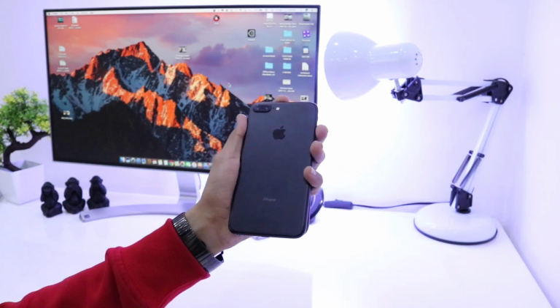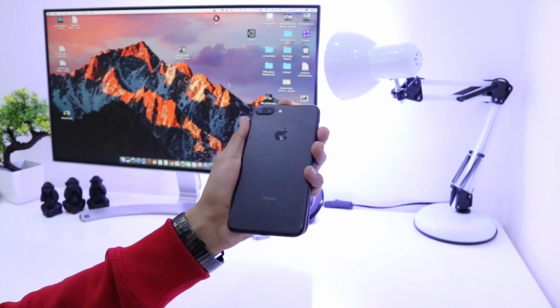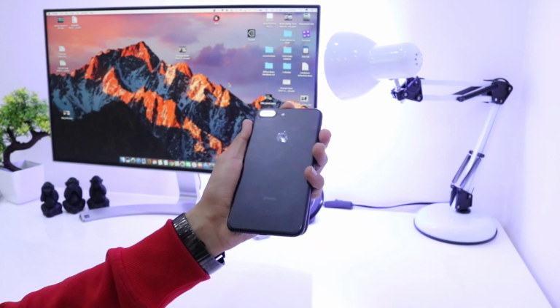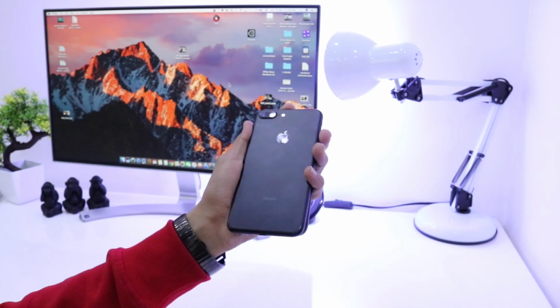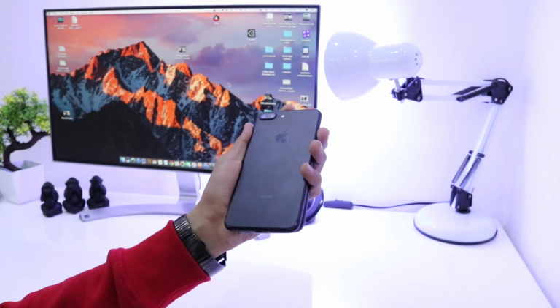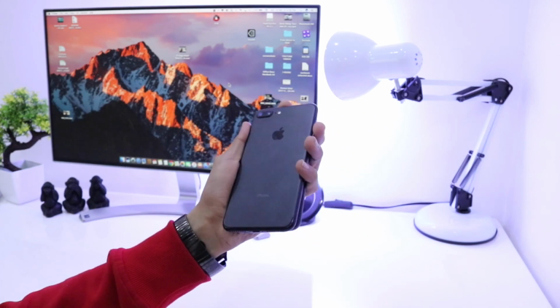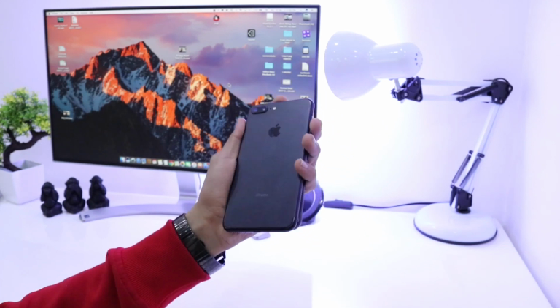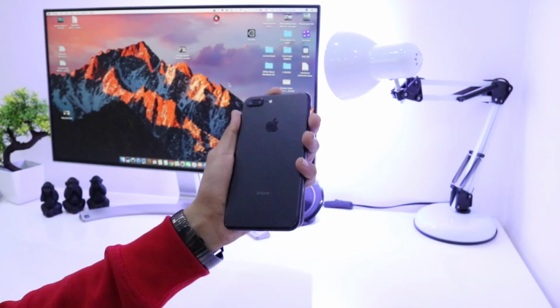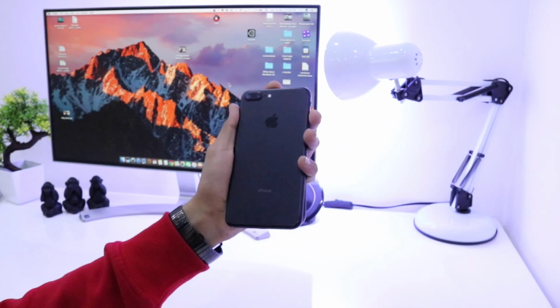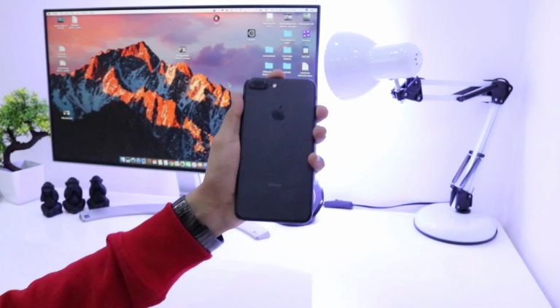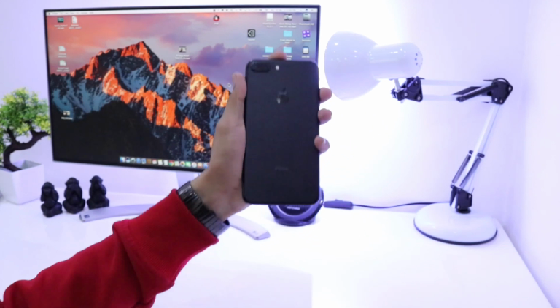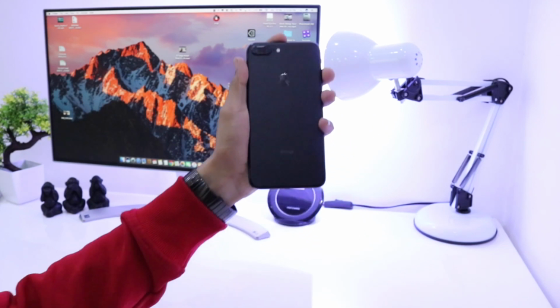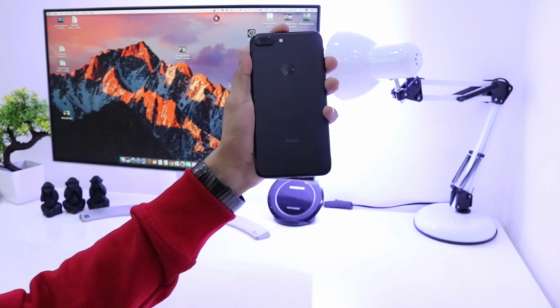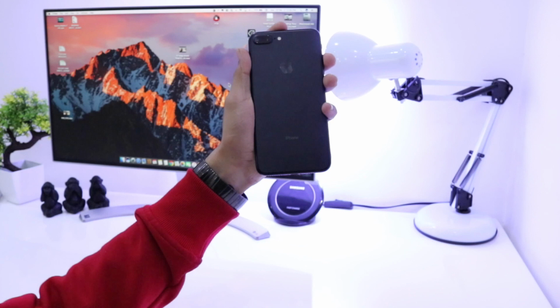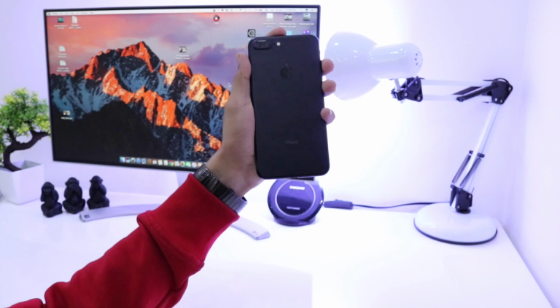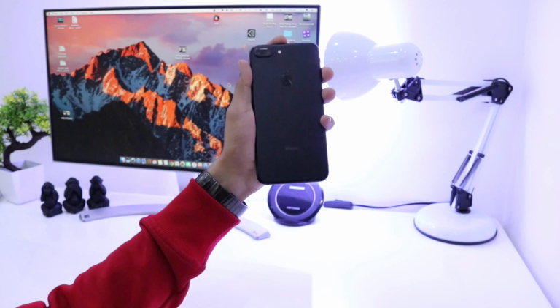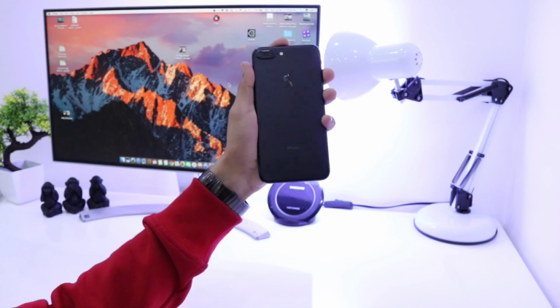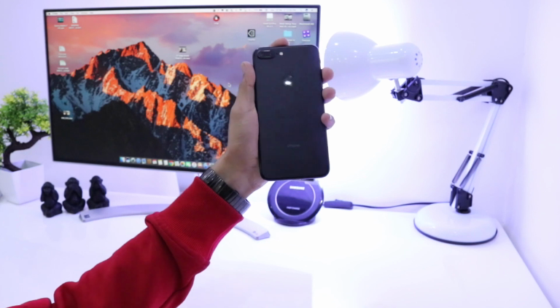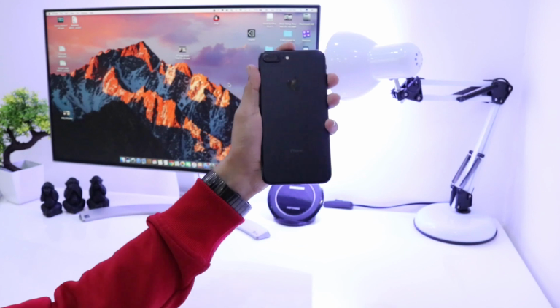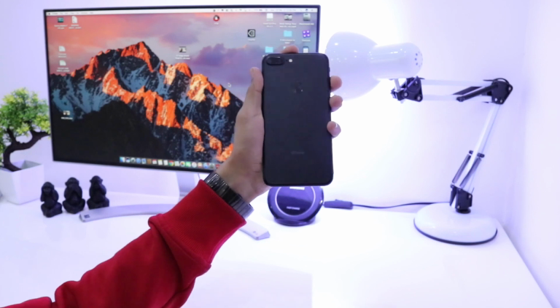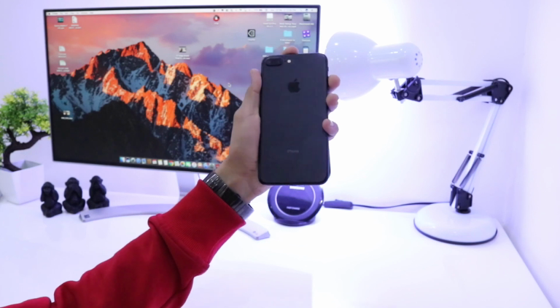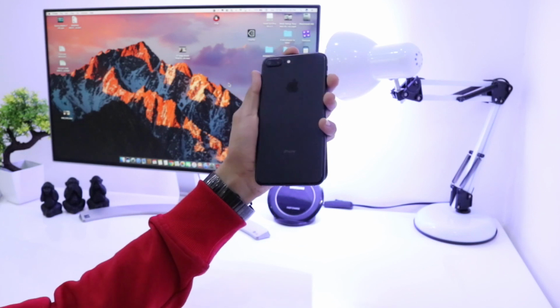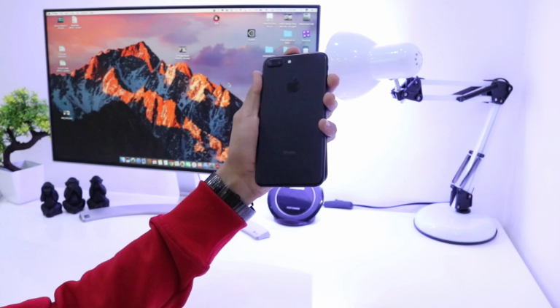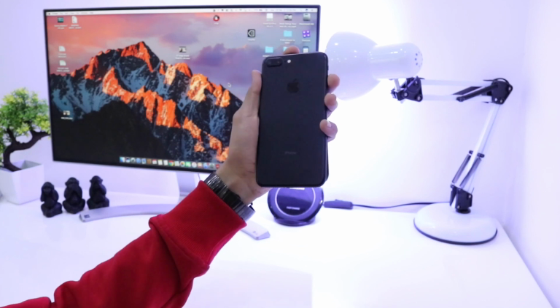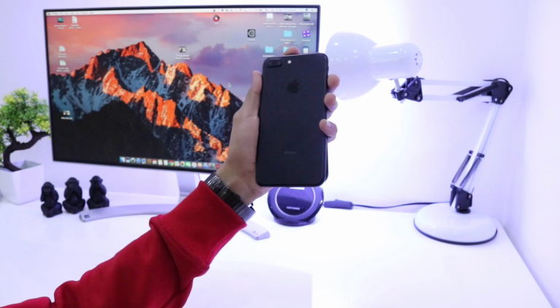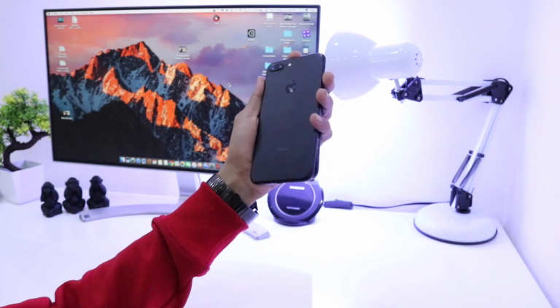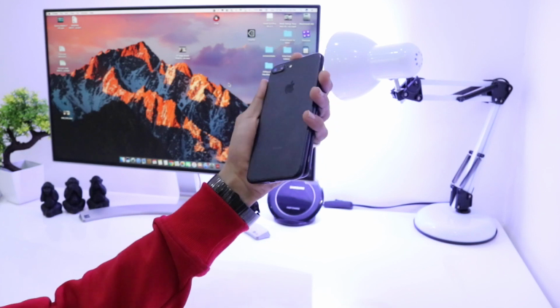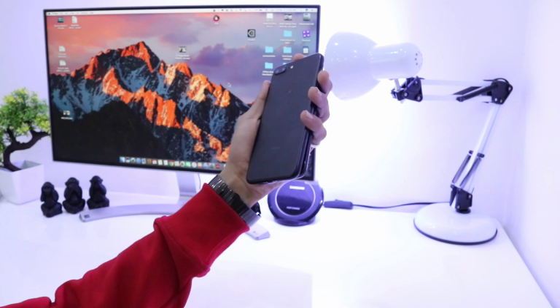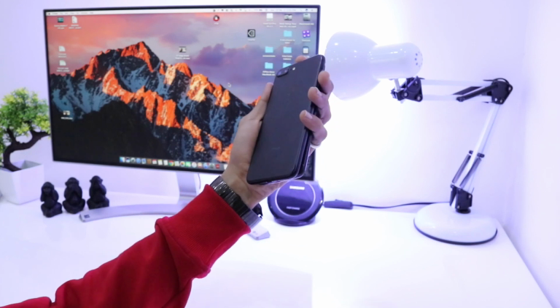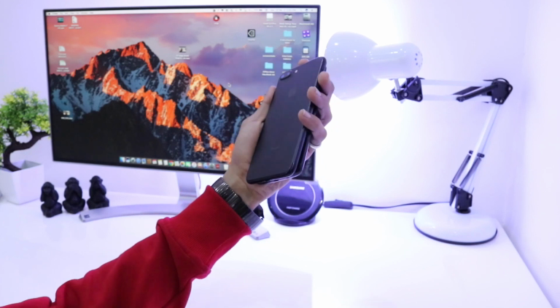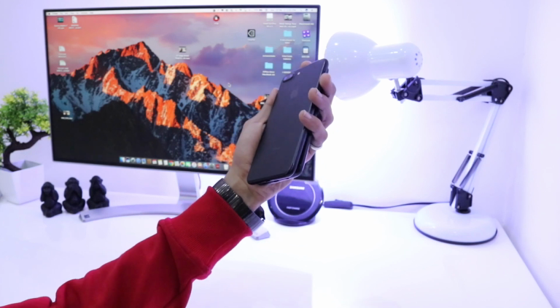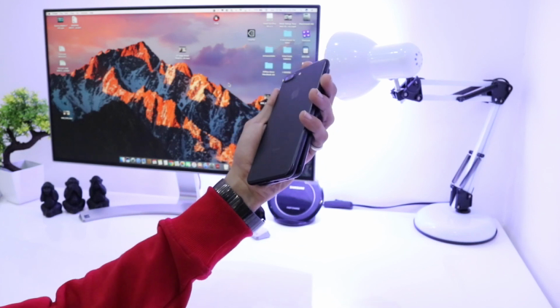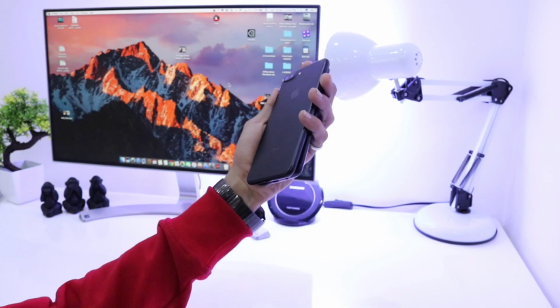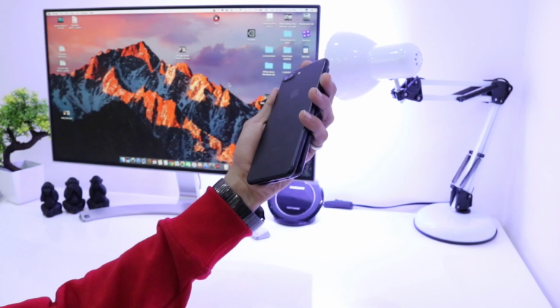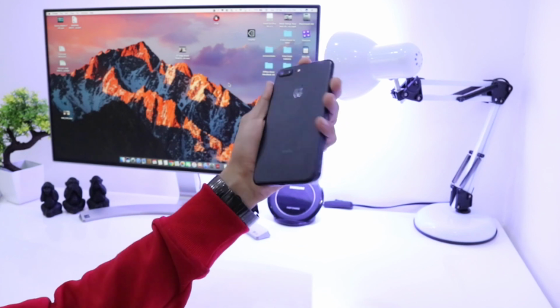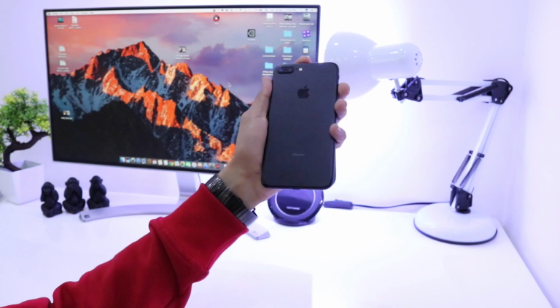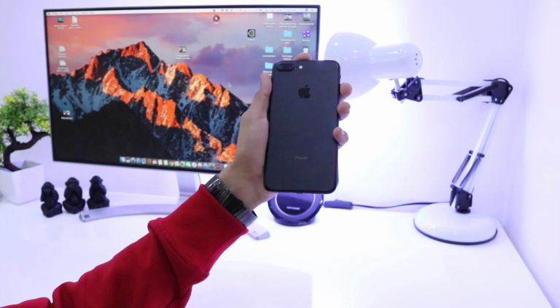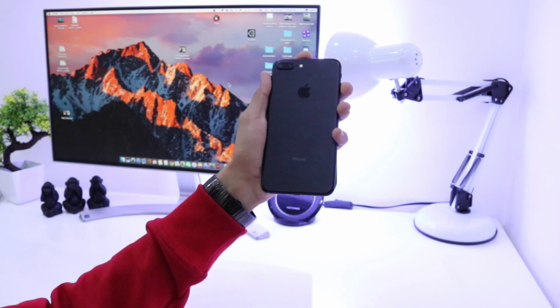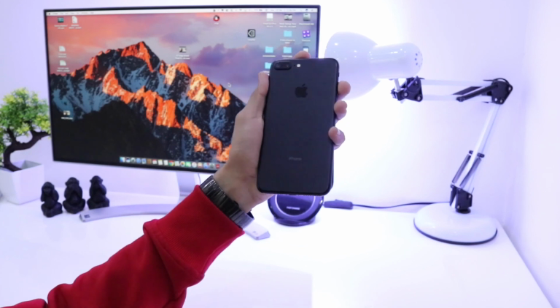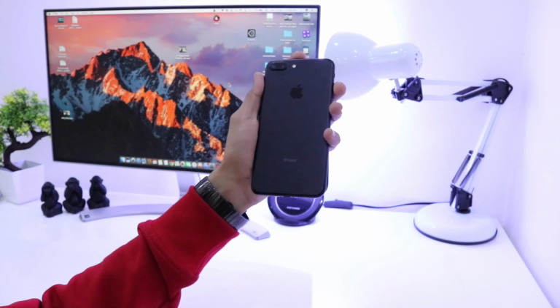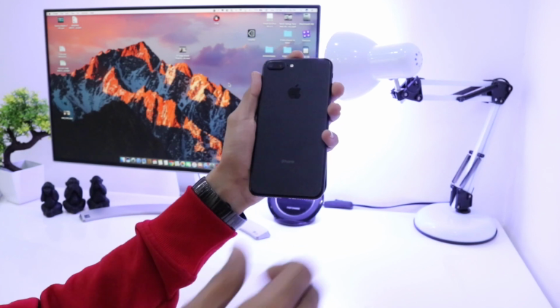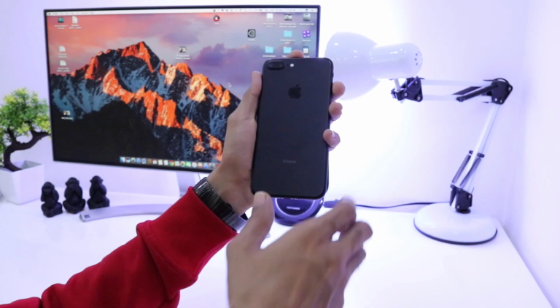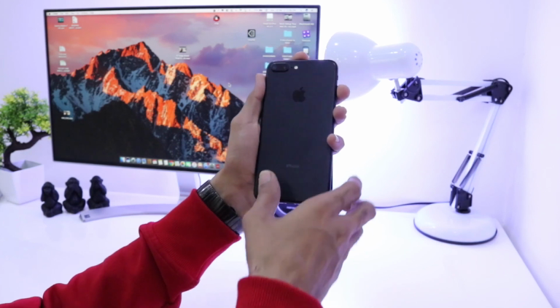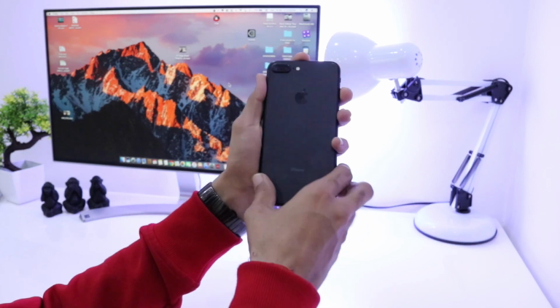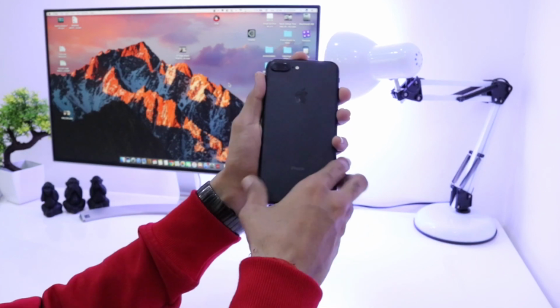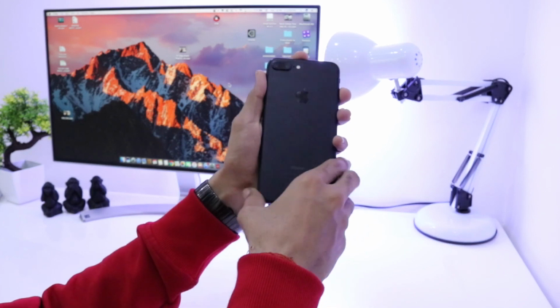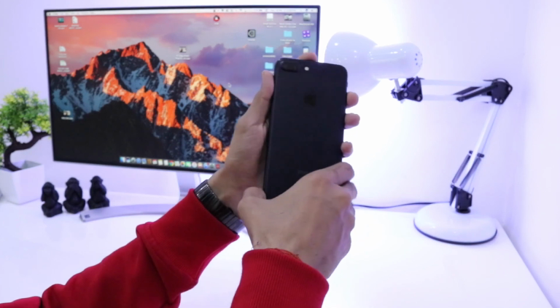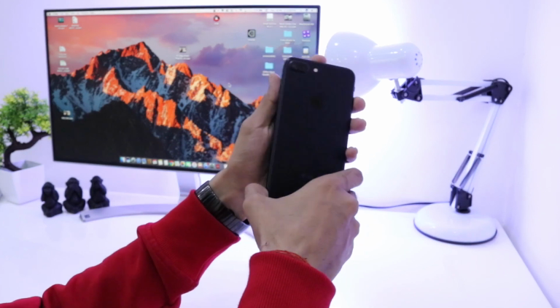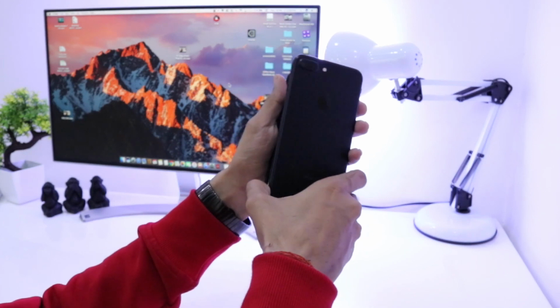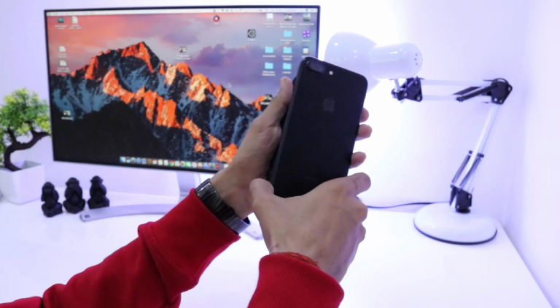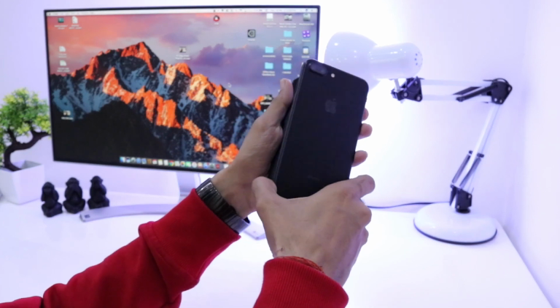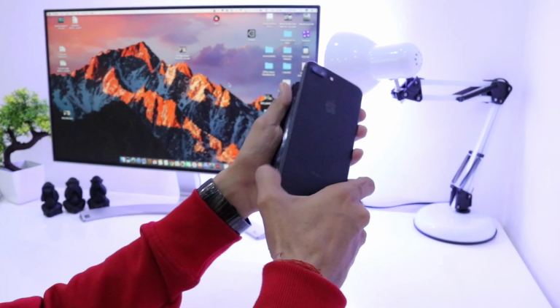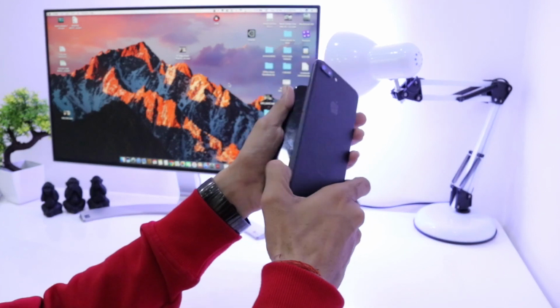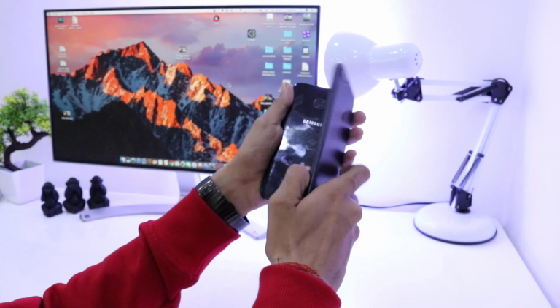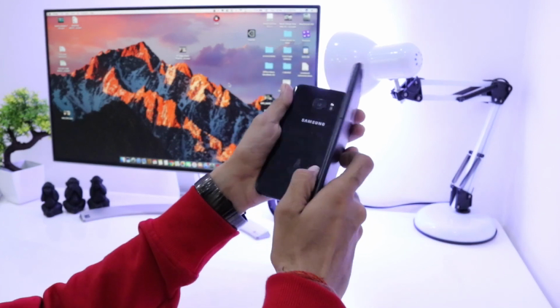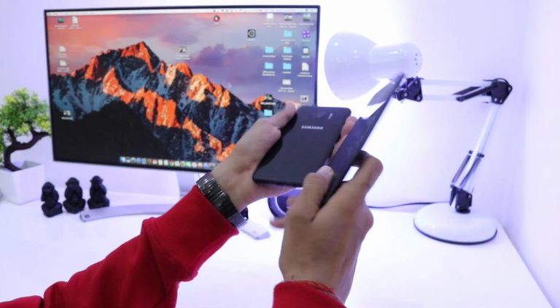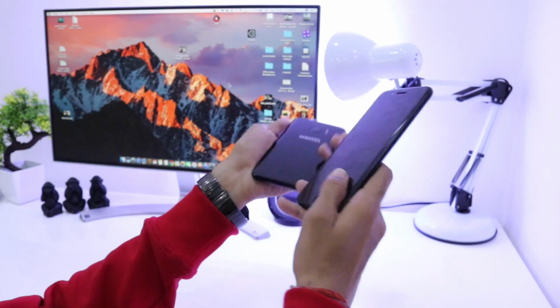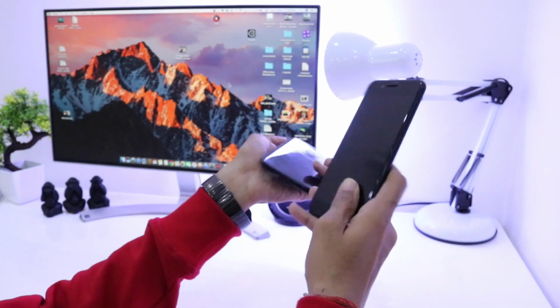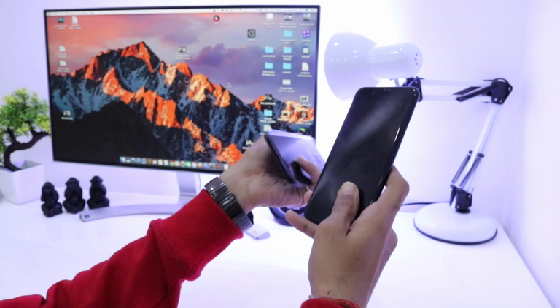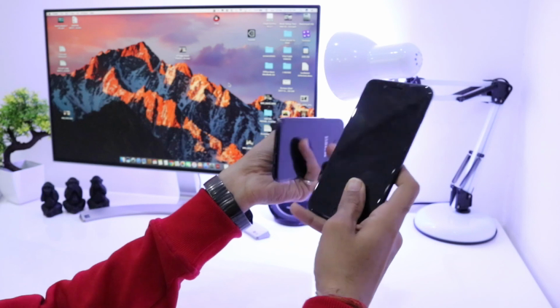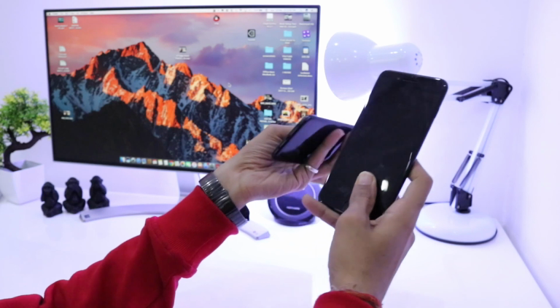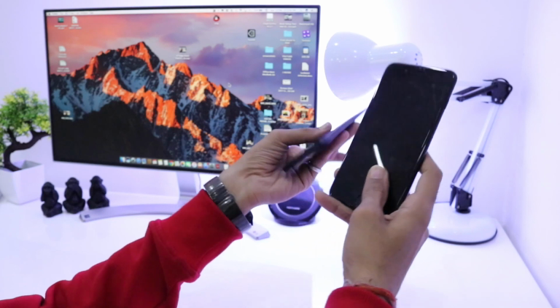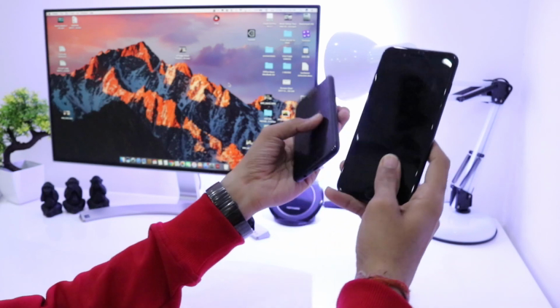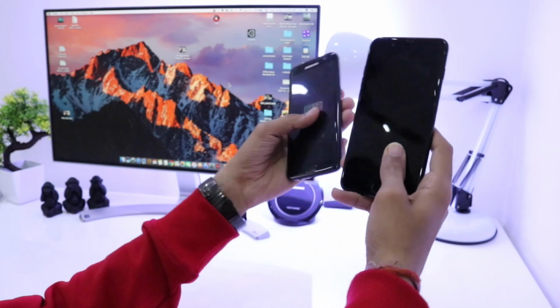You can see in this view that the iPhone 7 Plus completely hides the S7 Edge at the back of it.